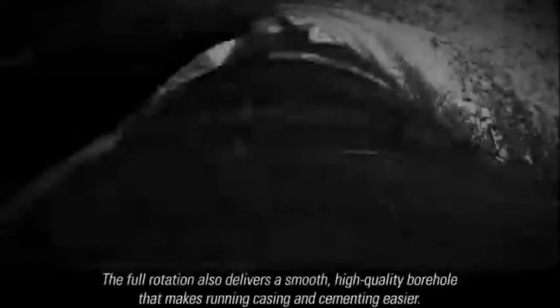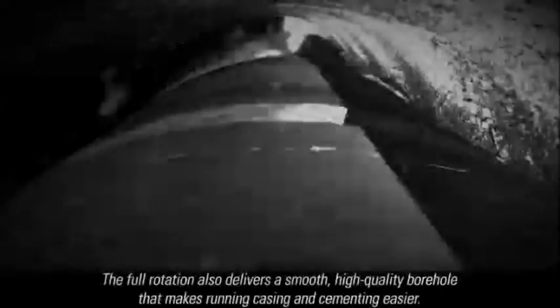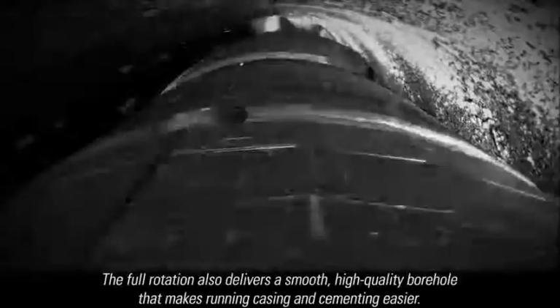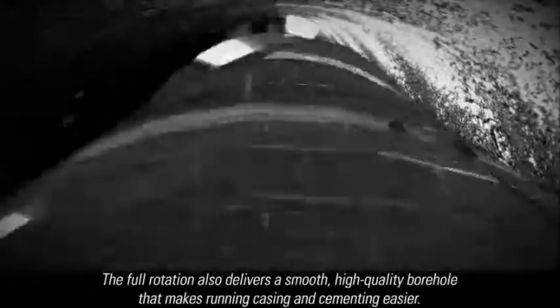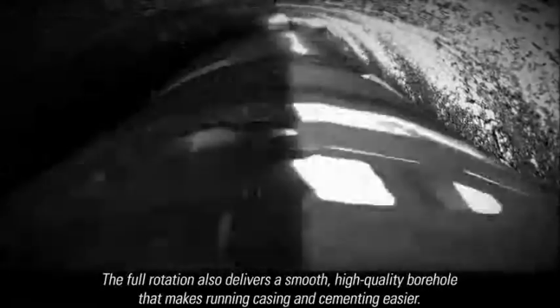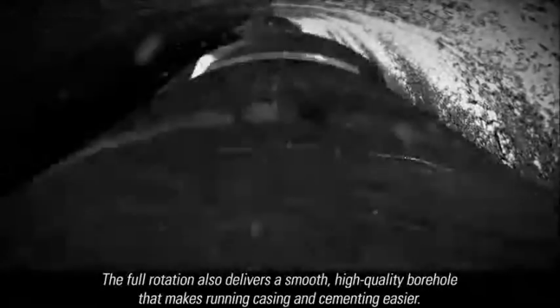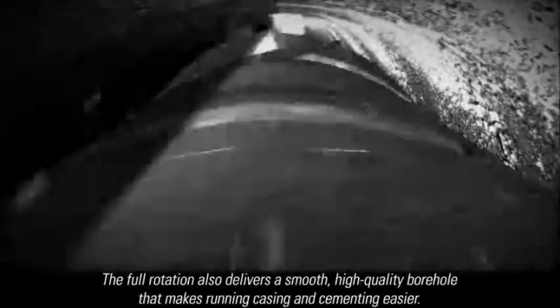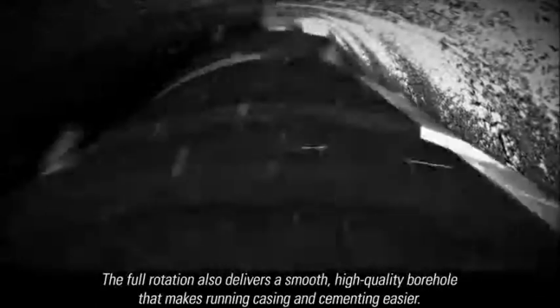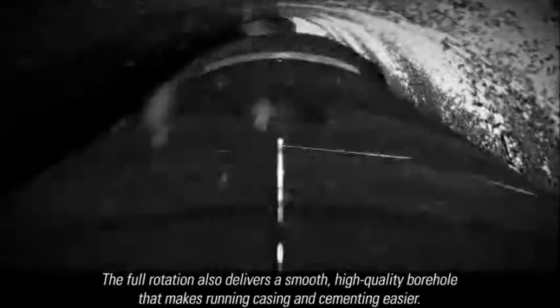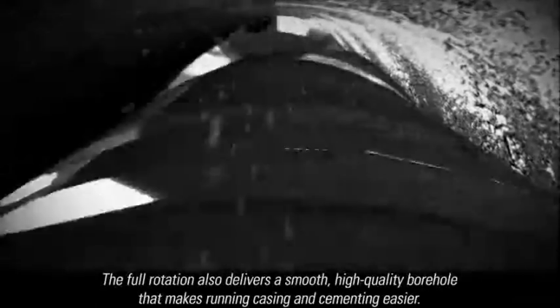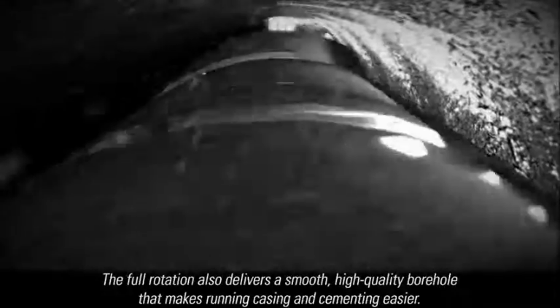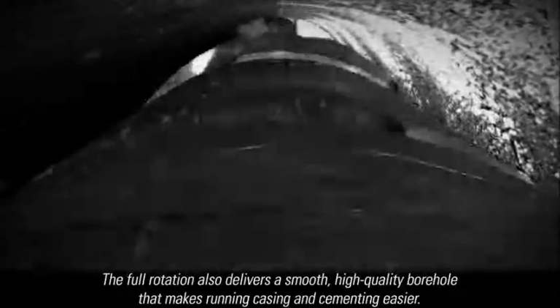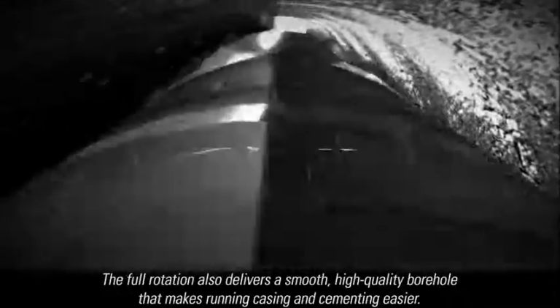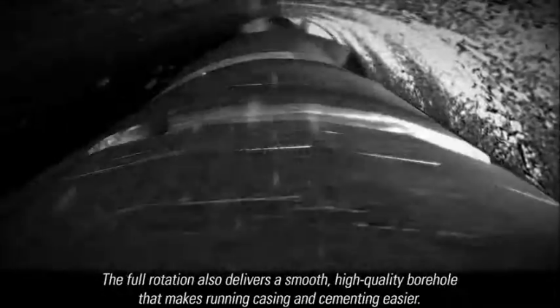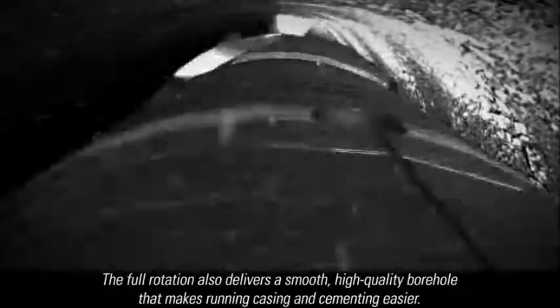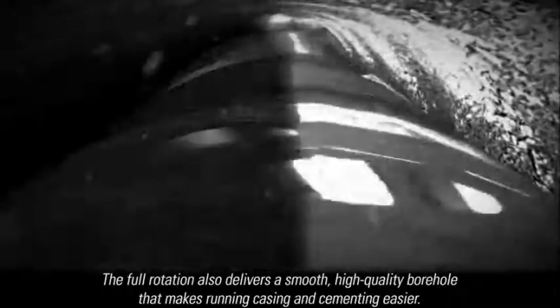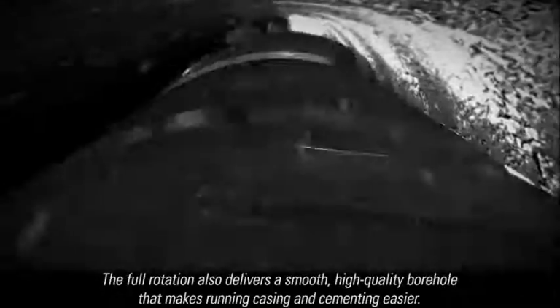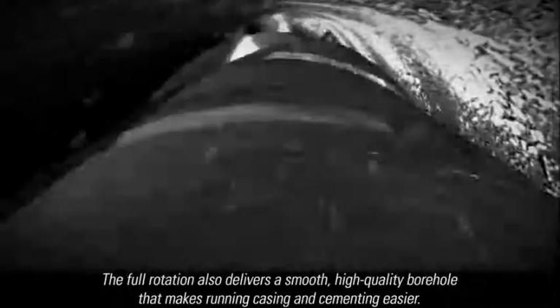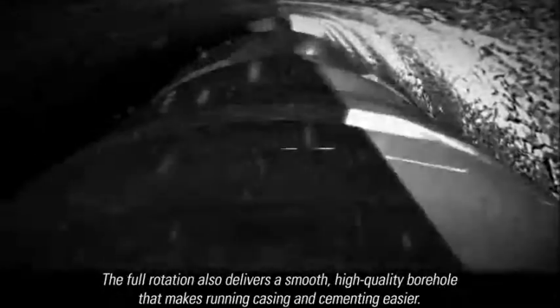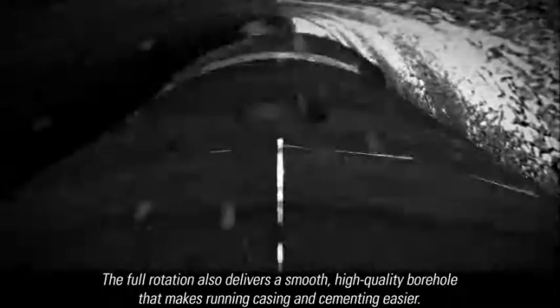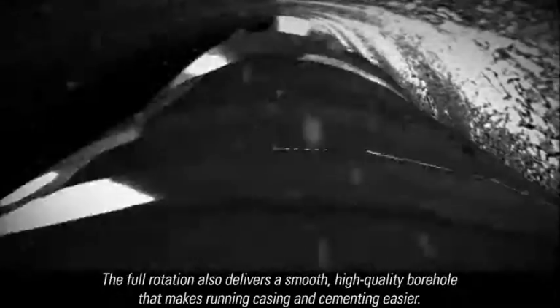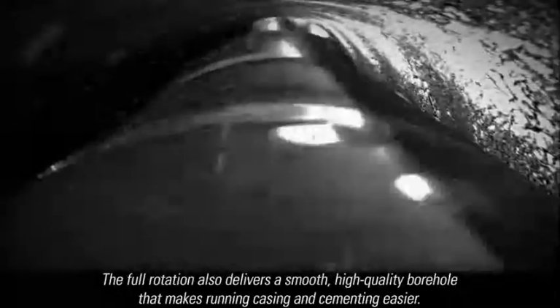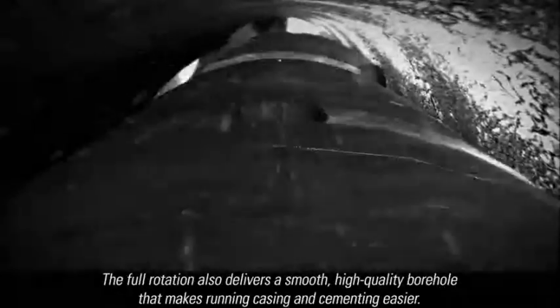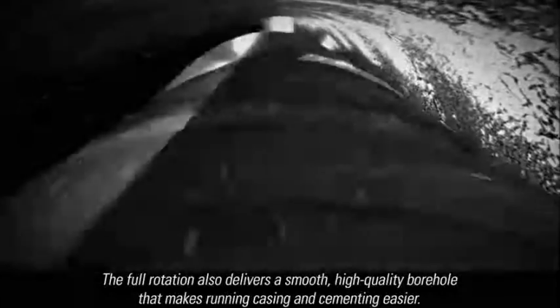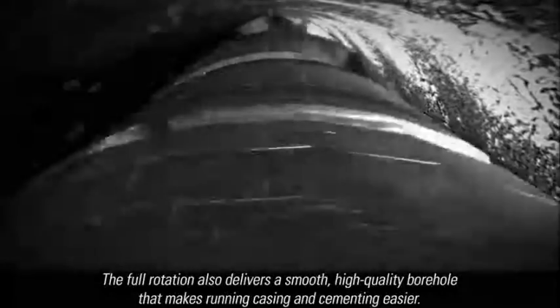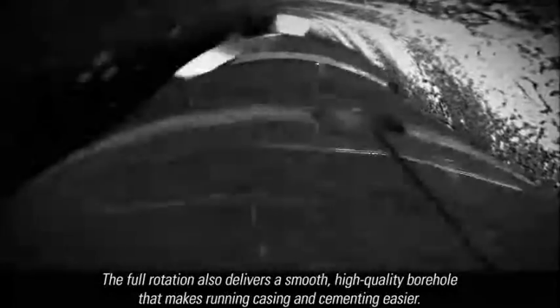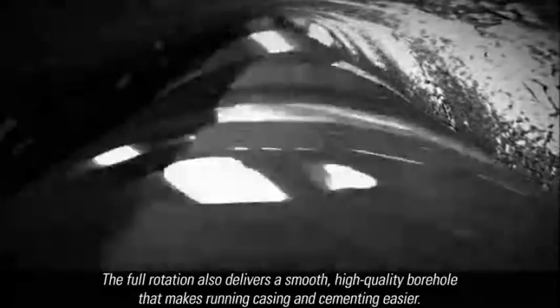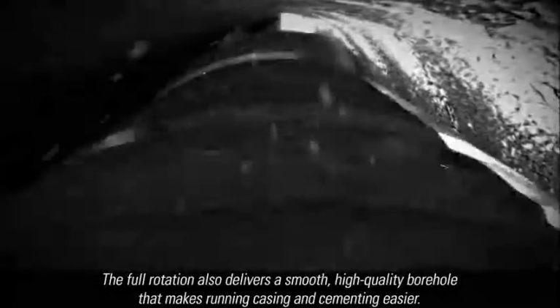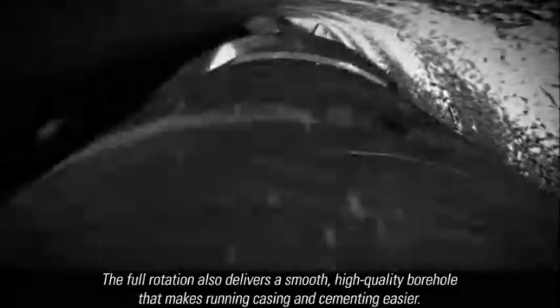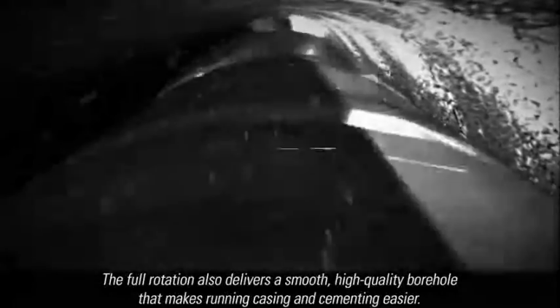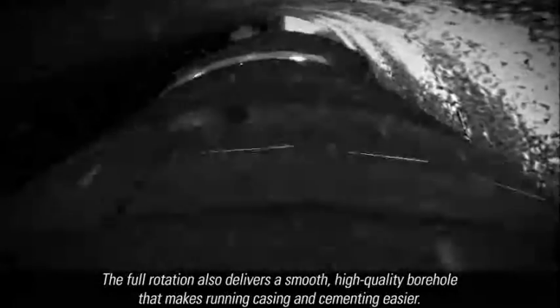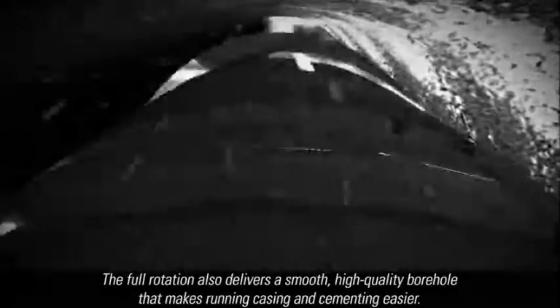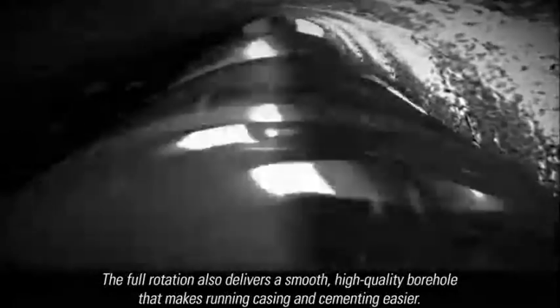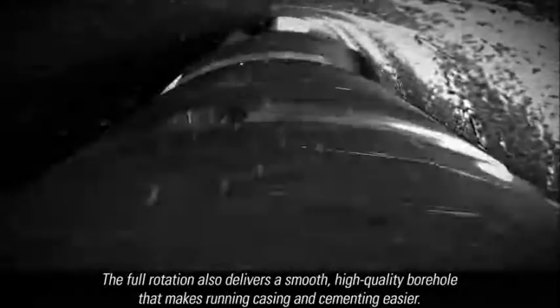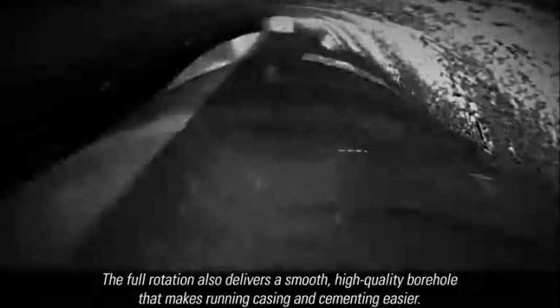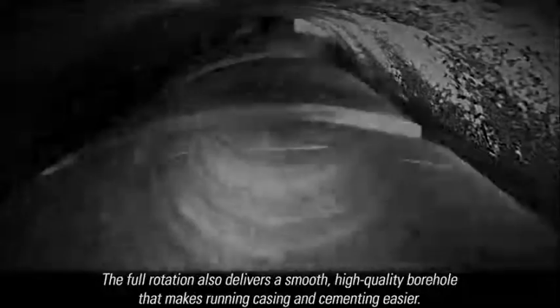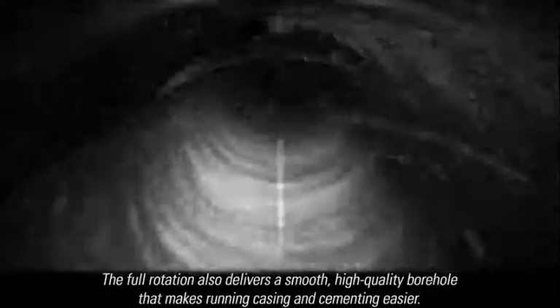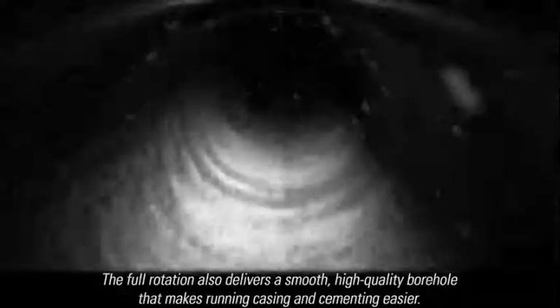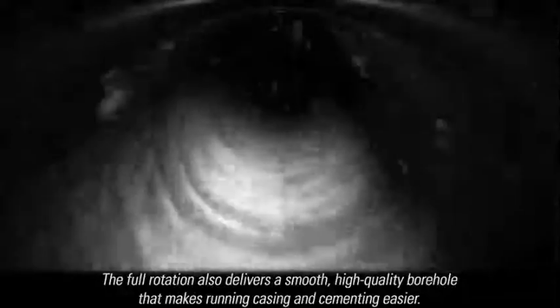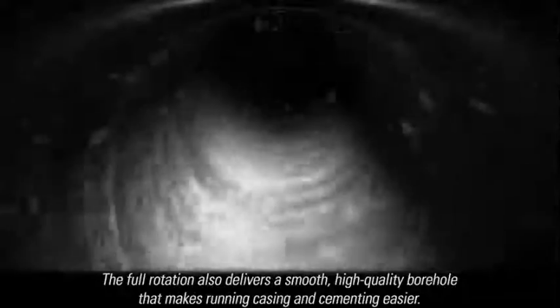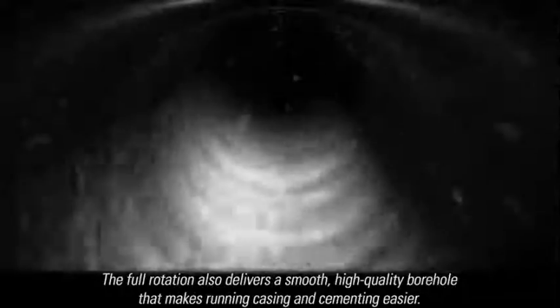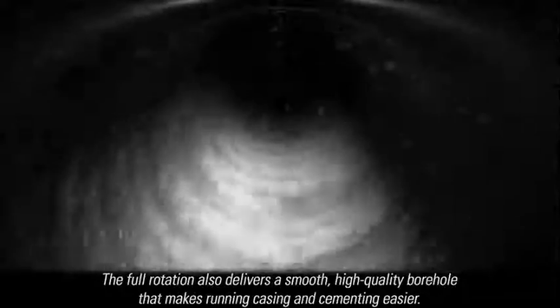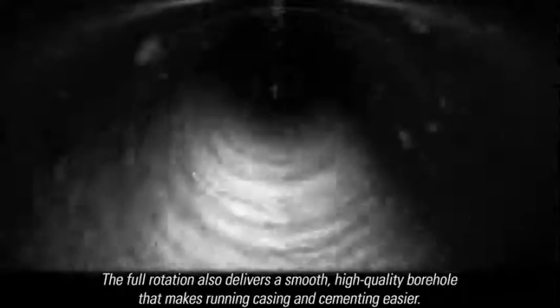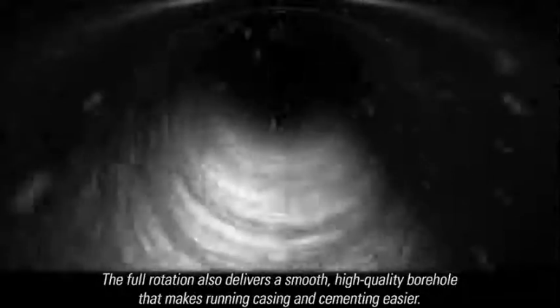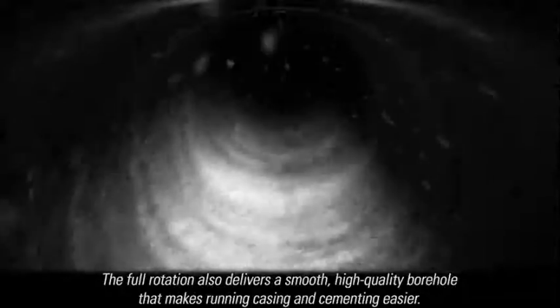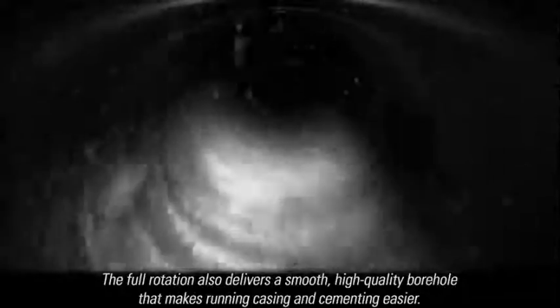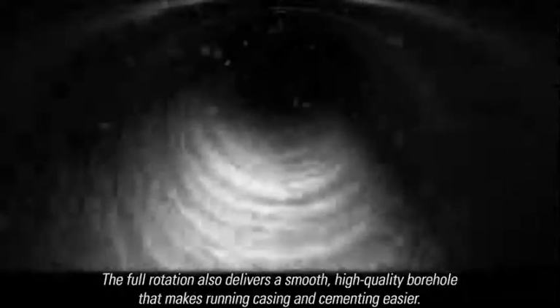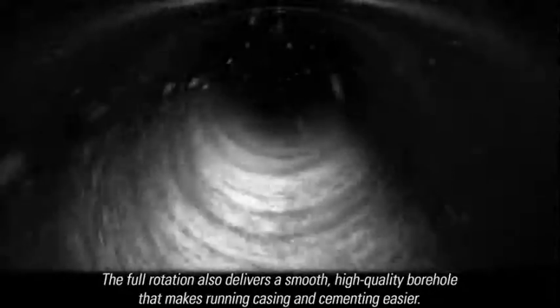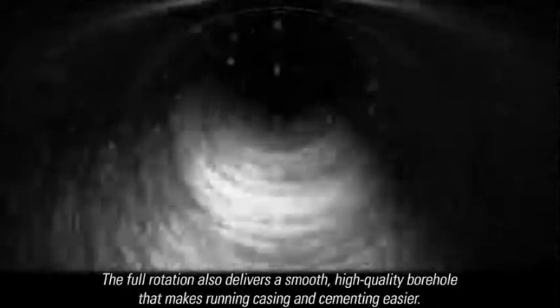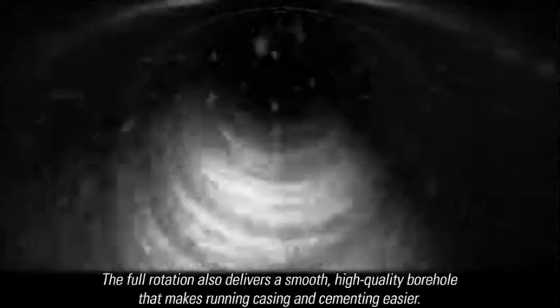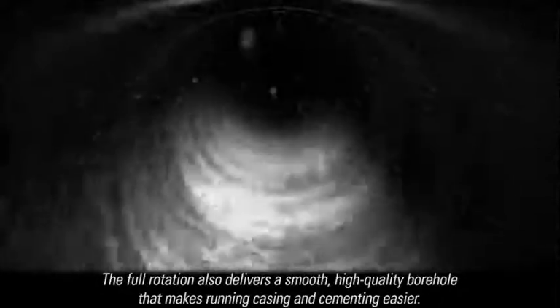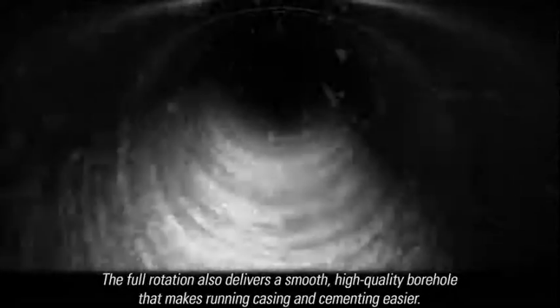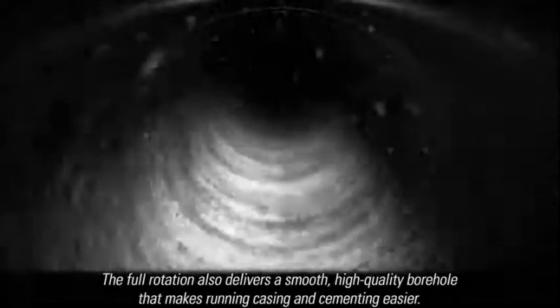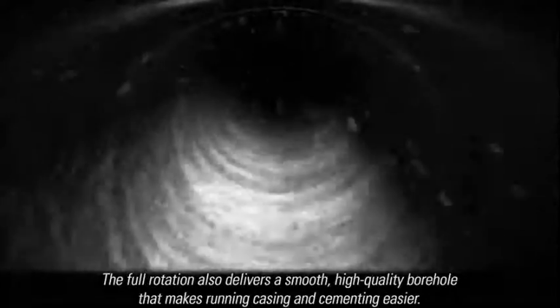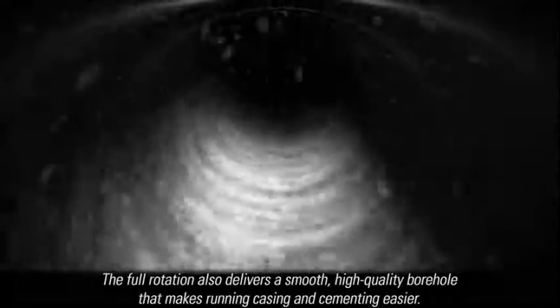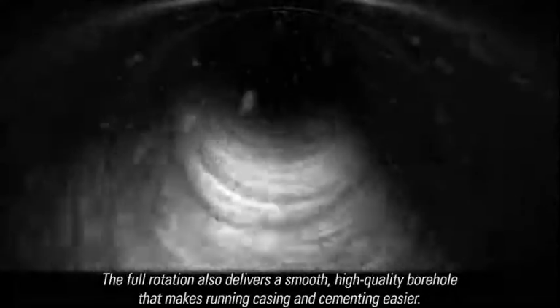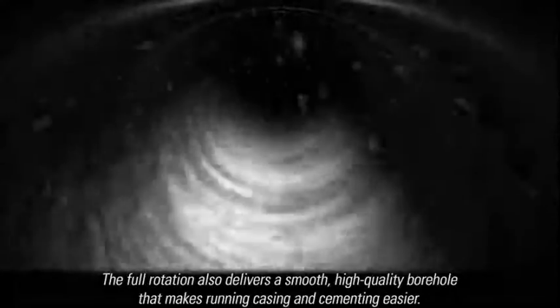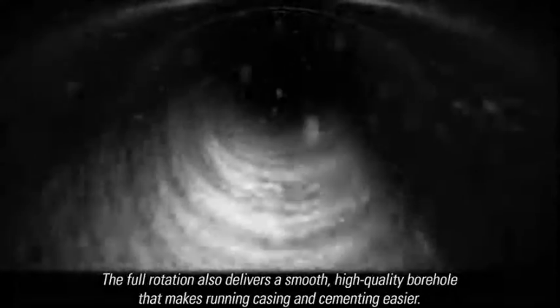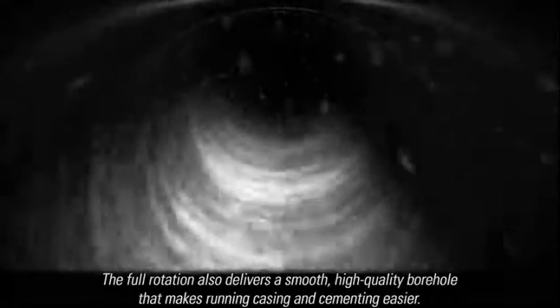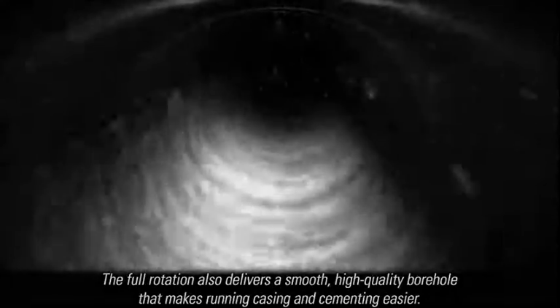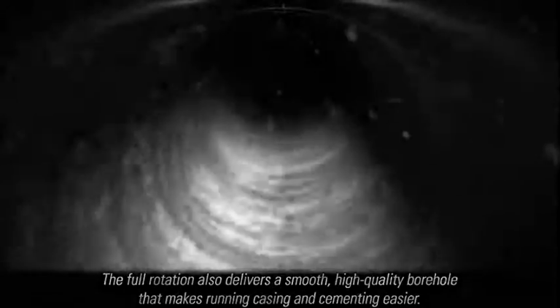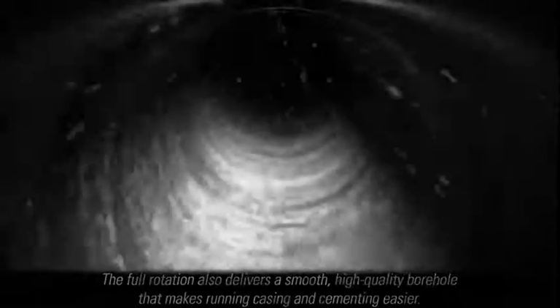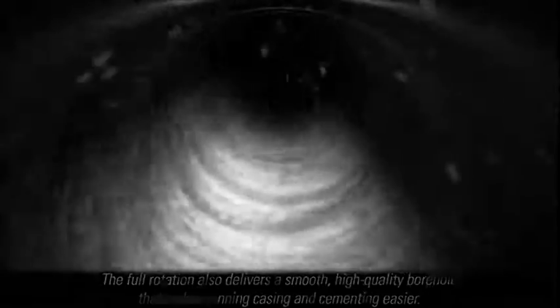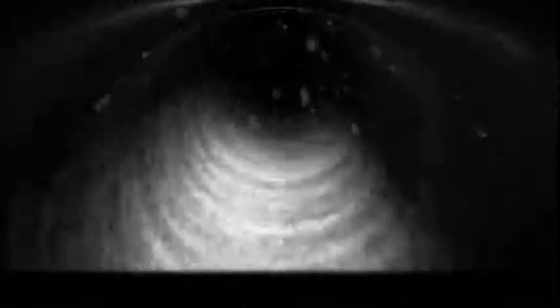The full rotation also delivers a smooth, high-quality borehole that makes running casing and cementing easier.